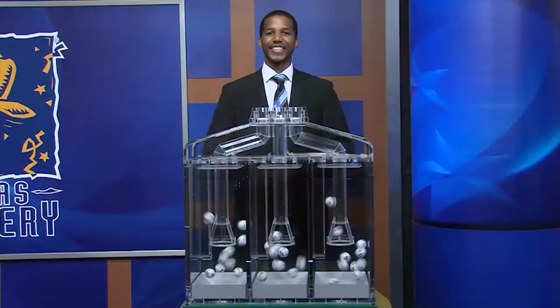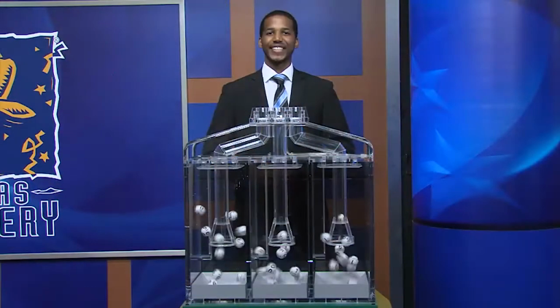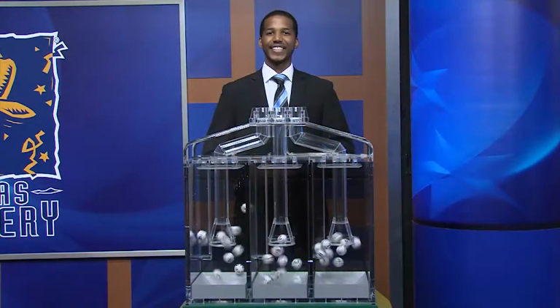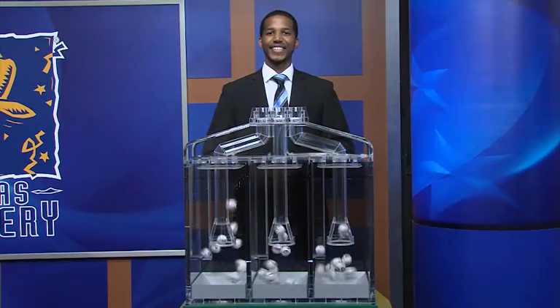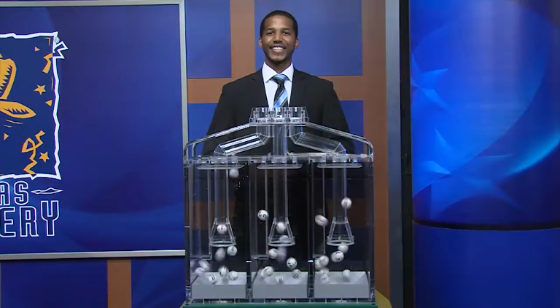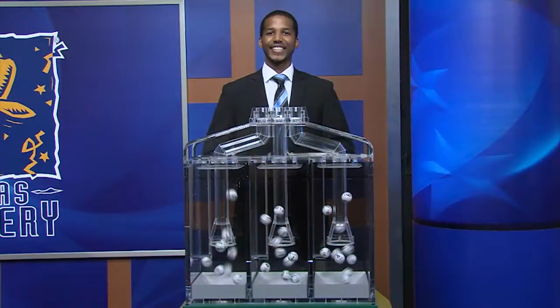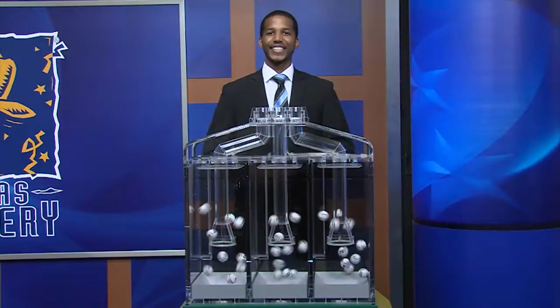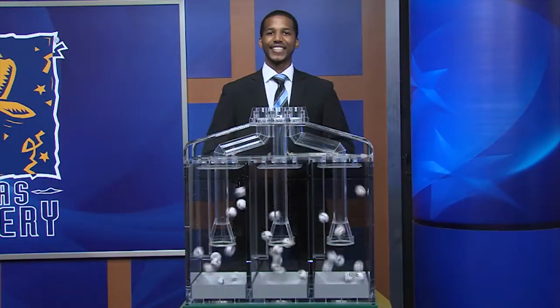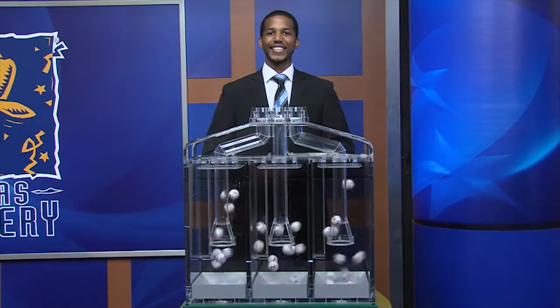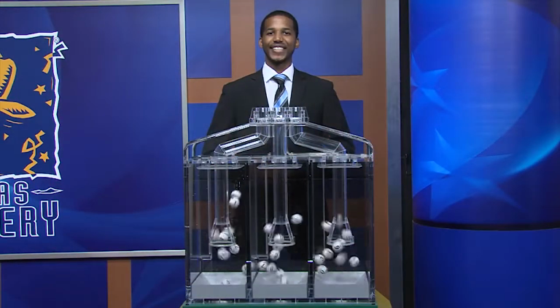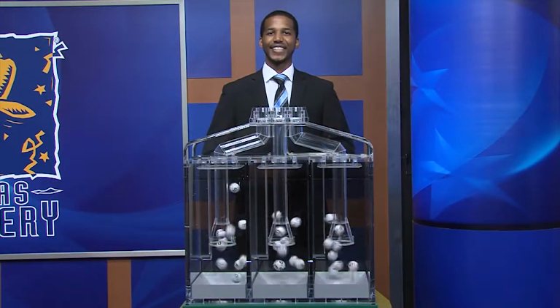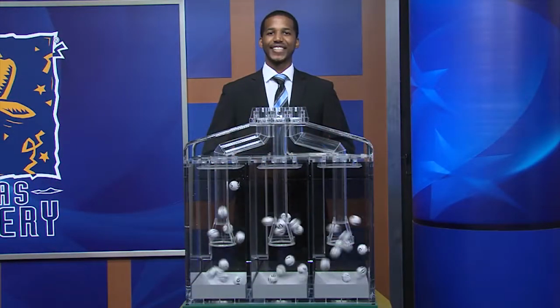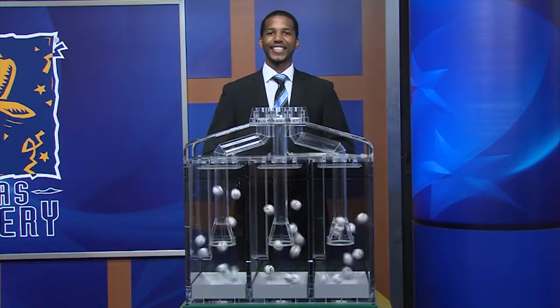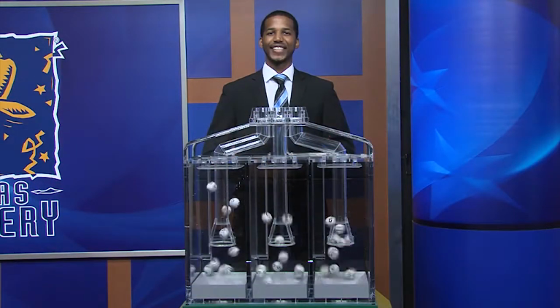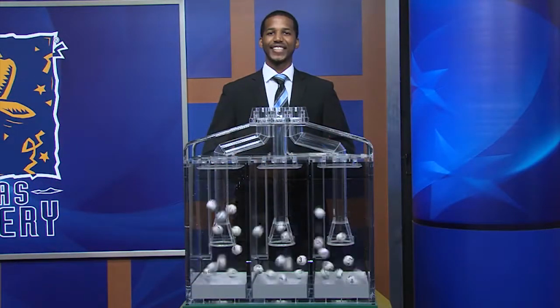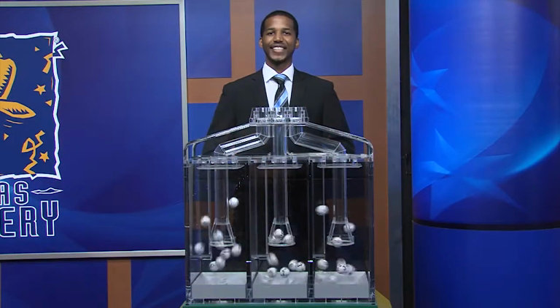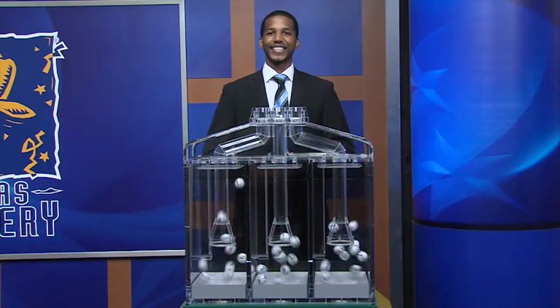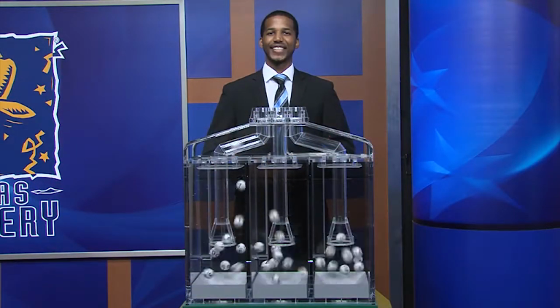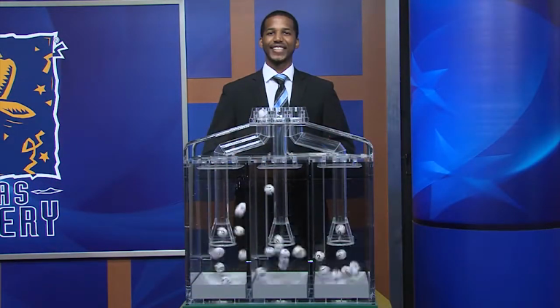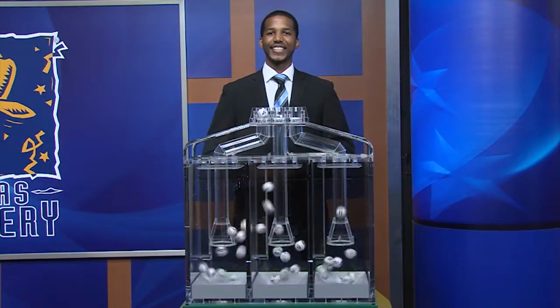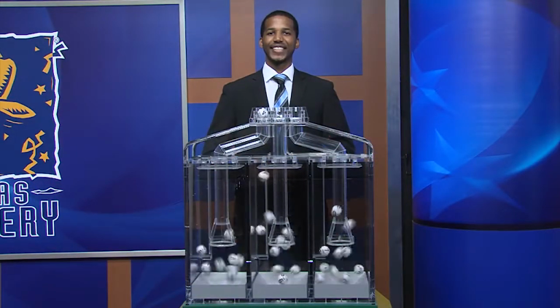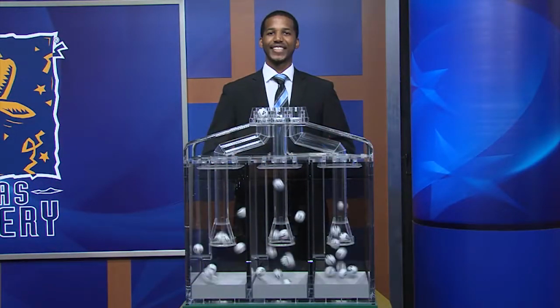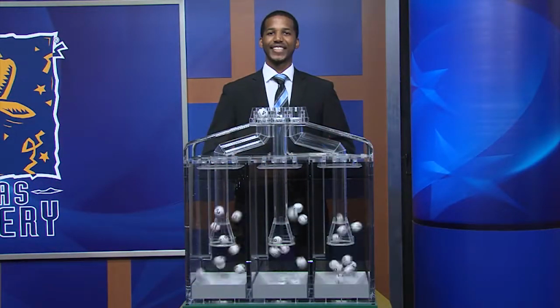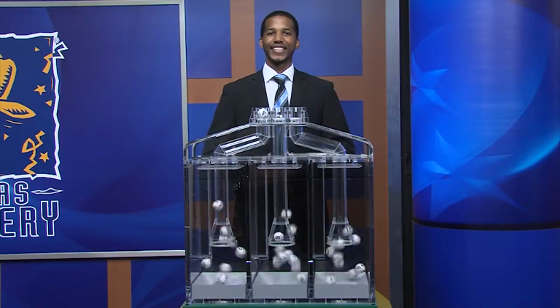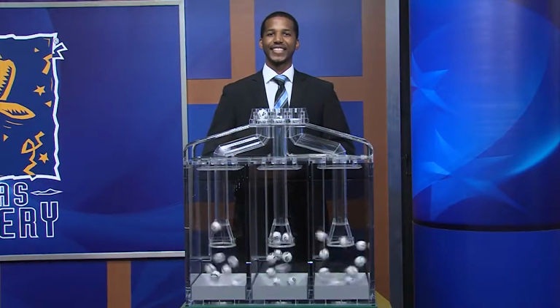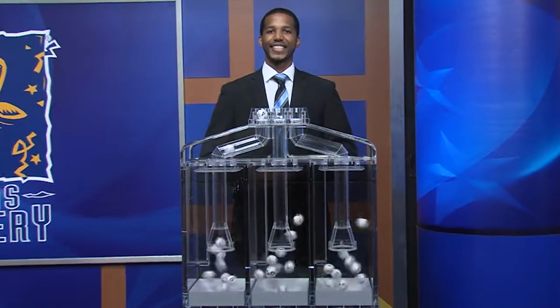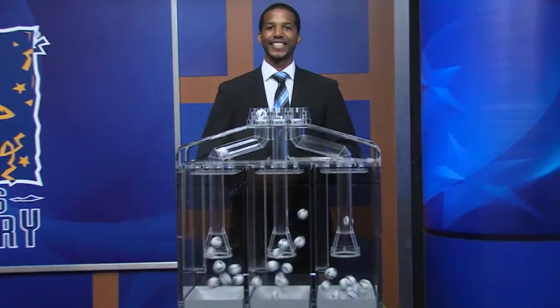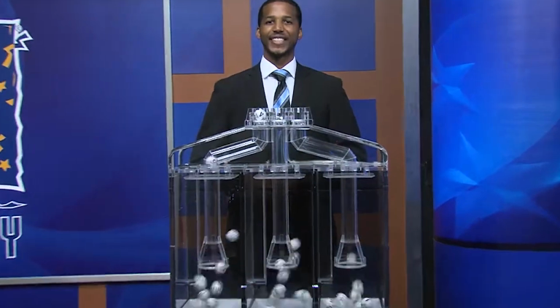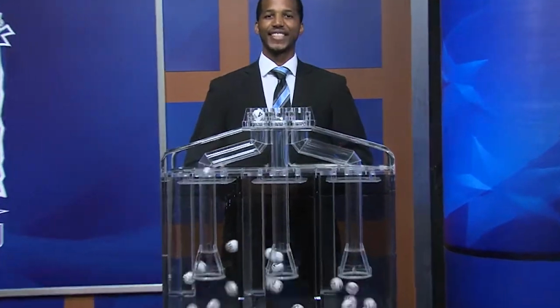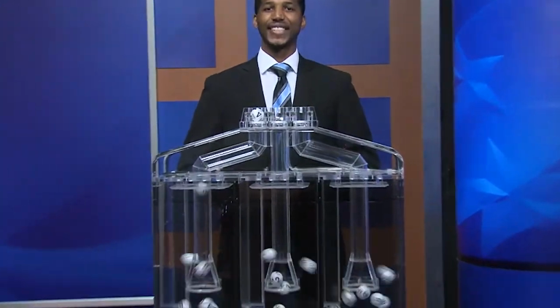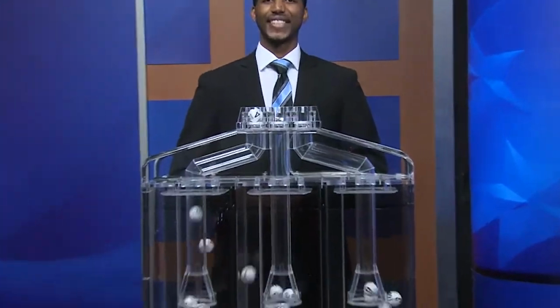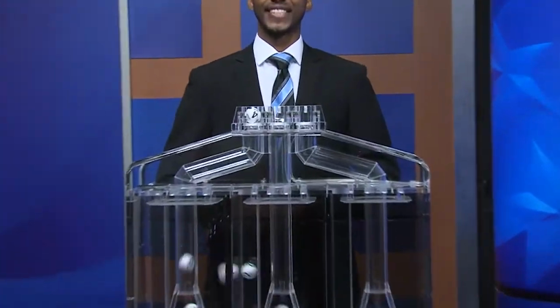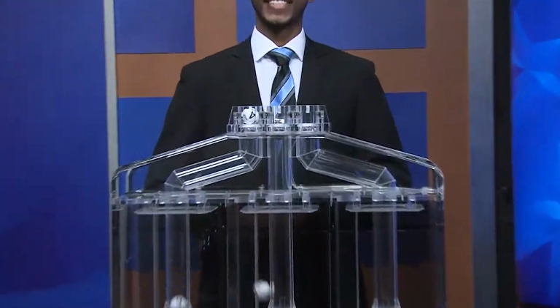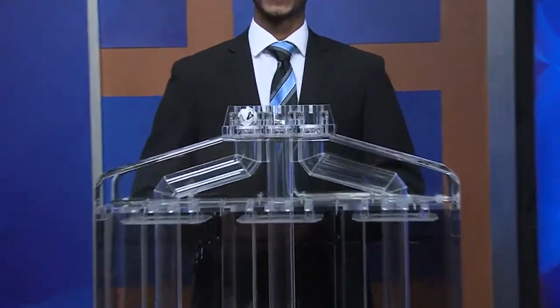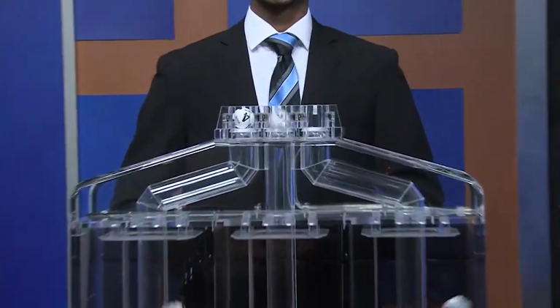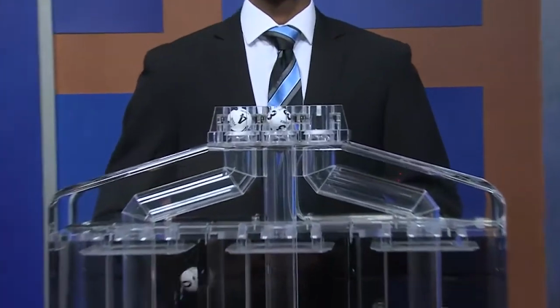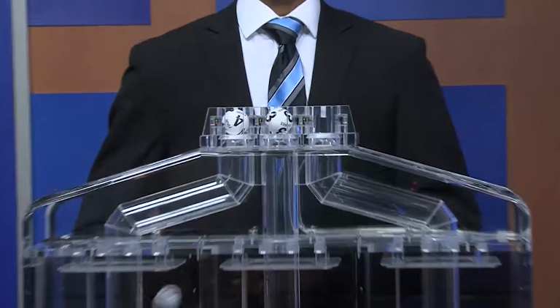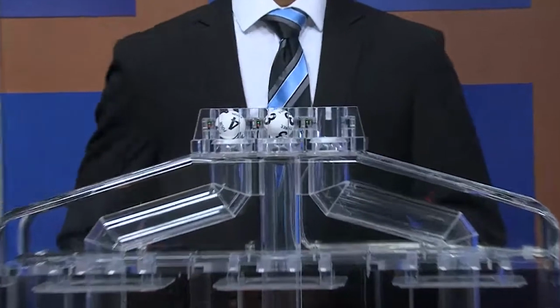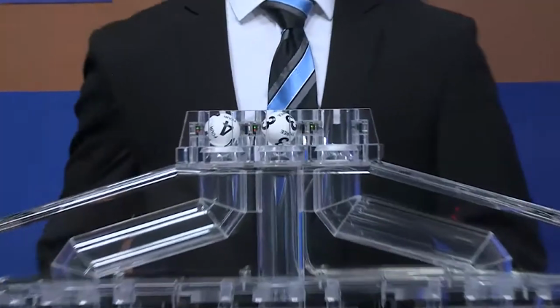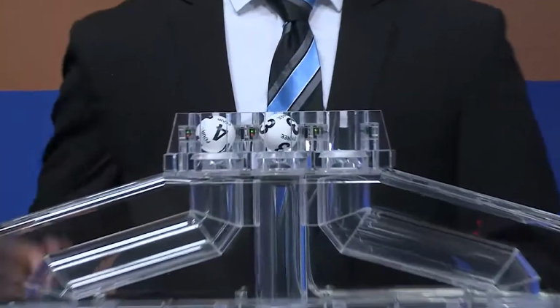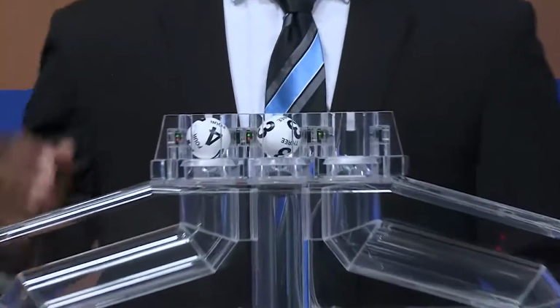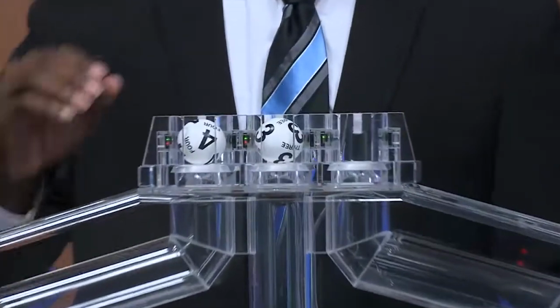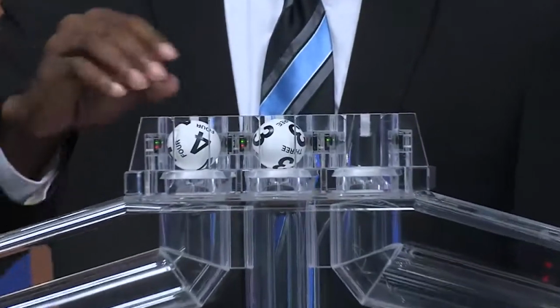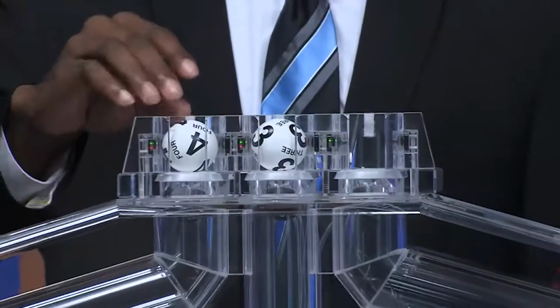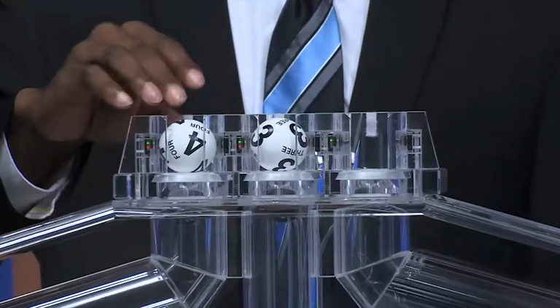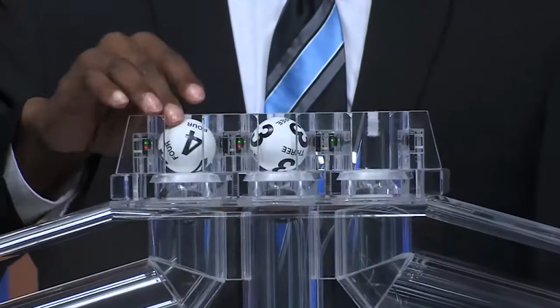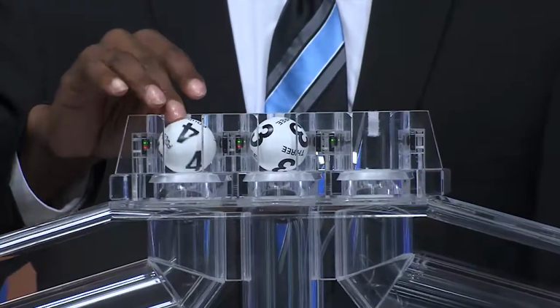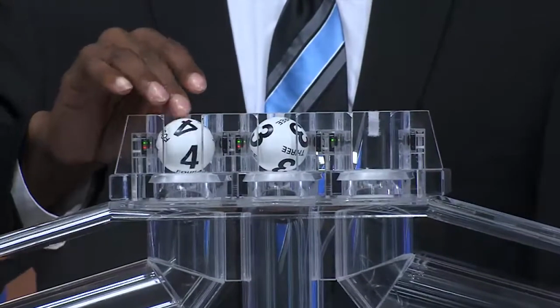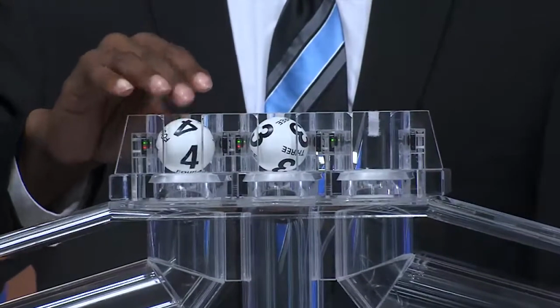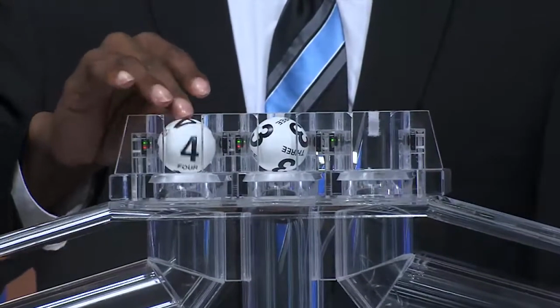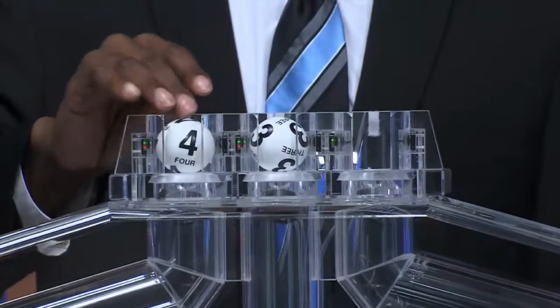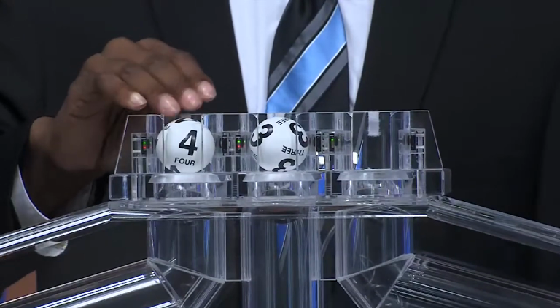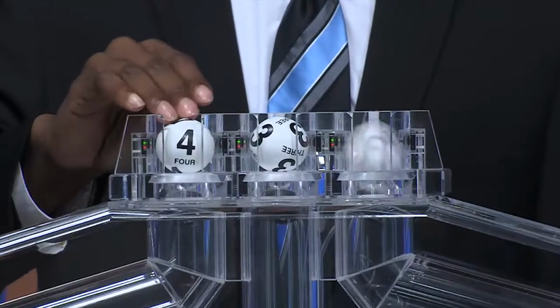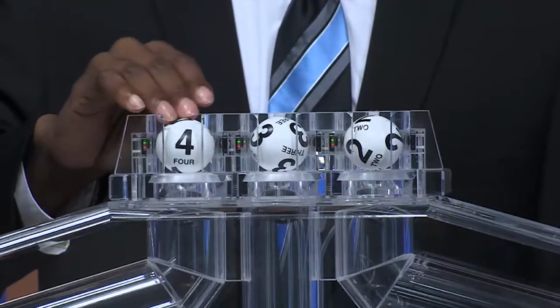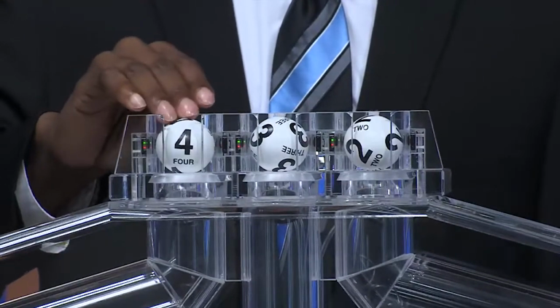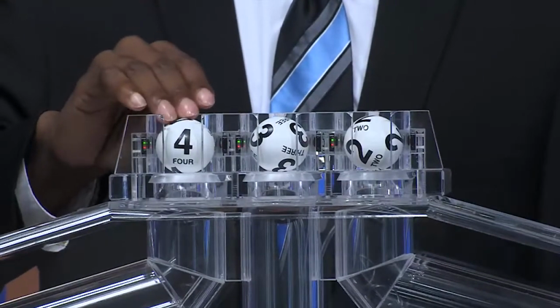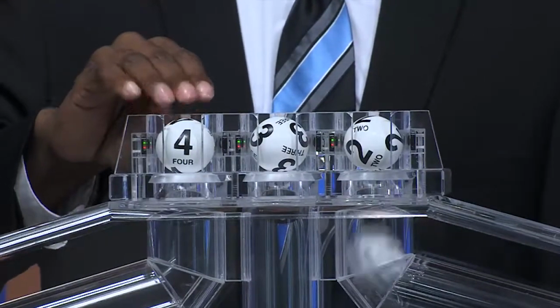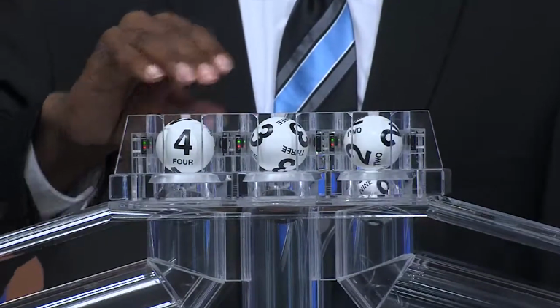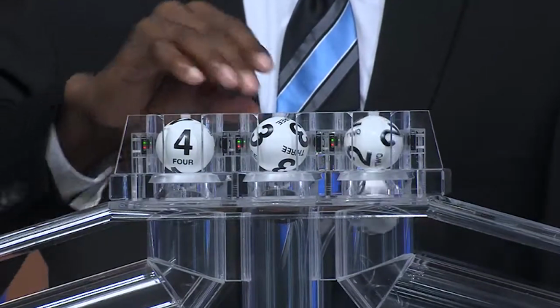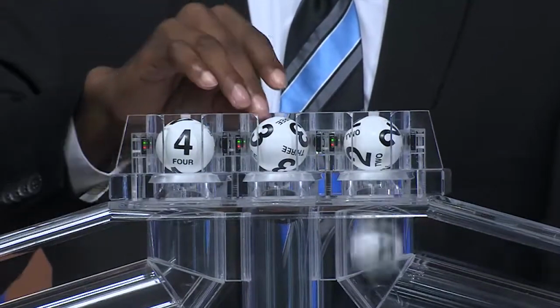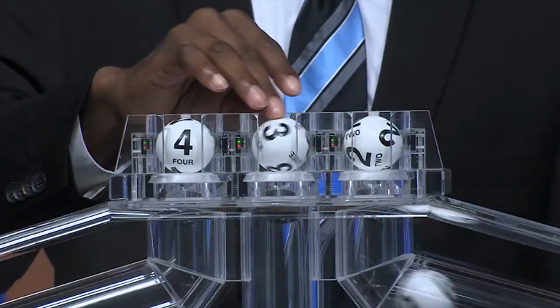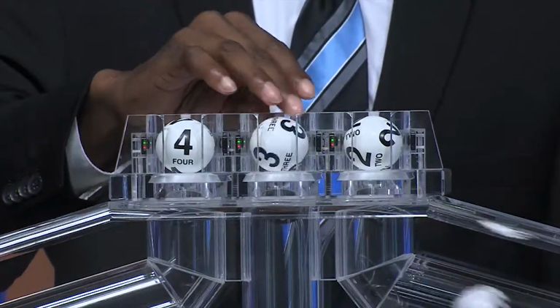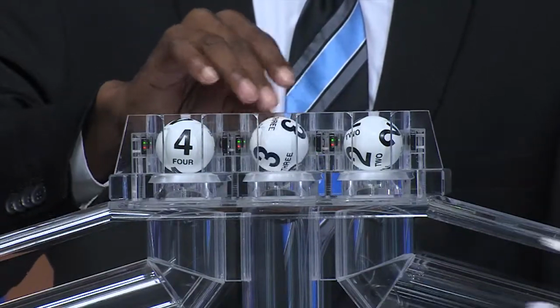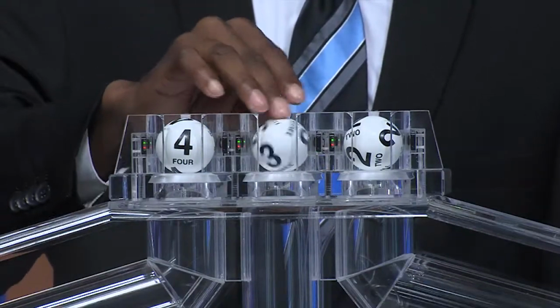Now it's time for your Pick 3 numbers. The first one is 4, followed by 3 and 2.